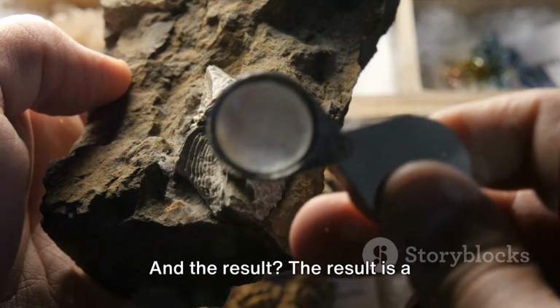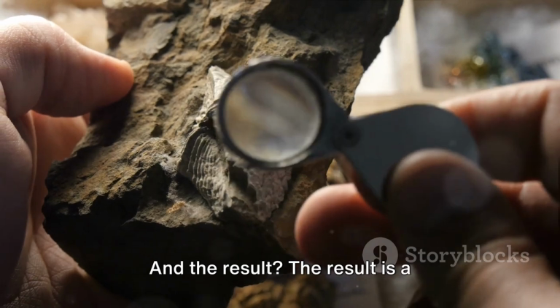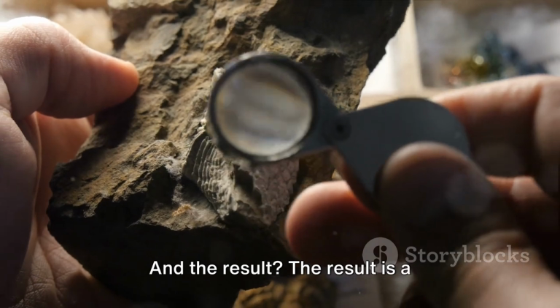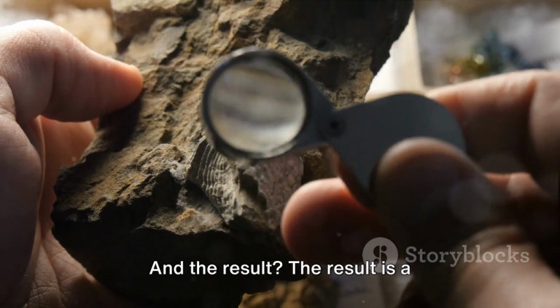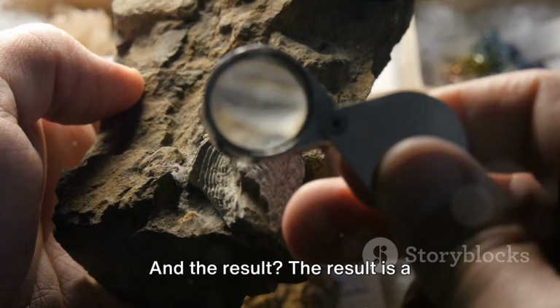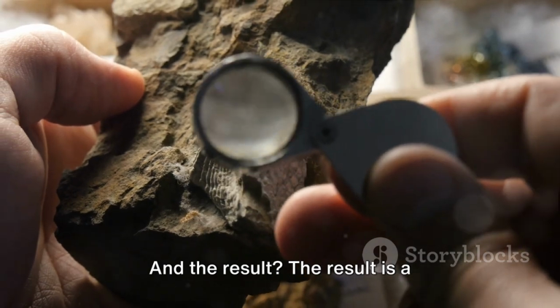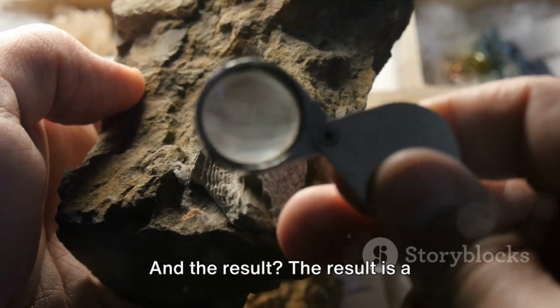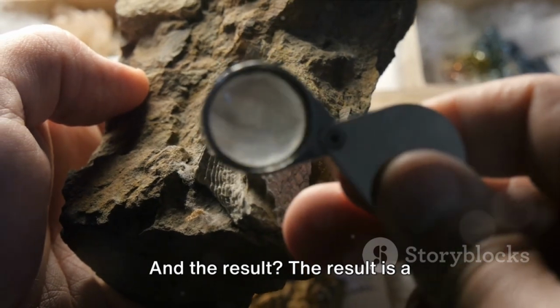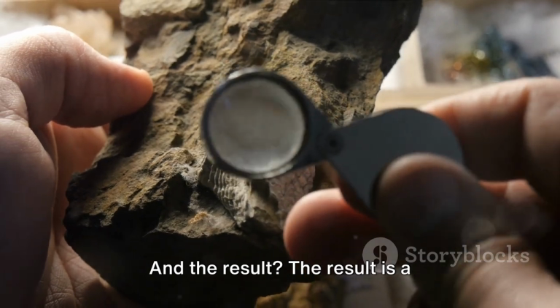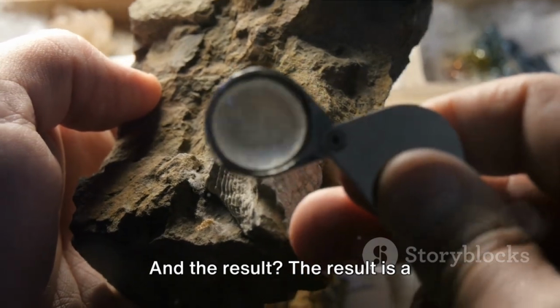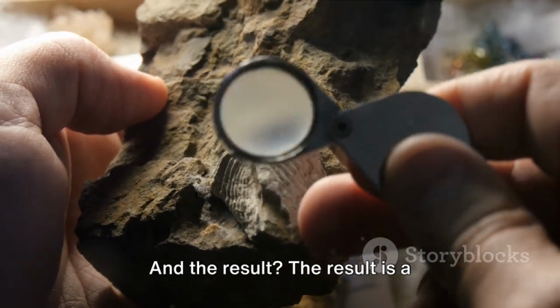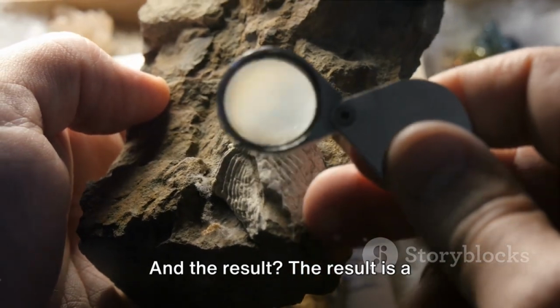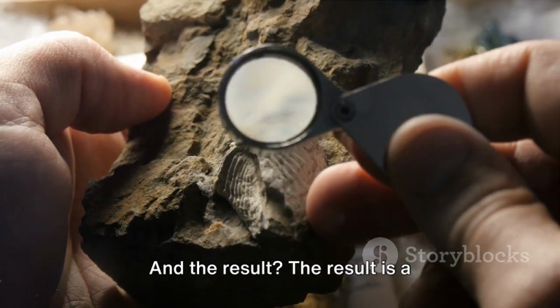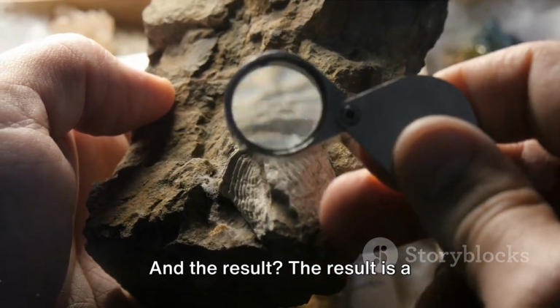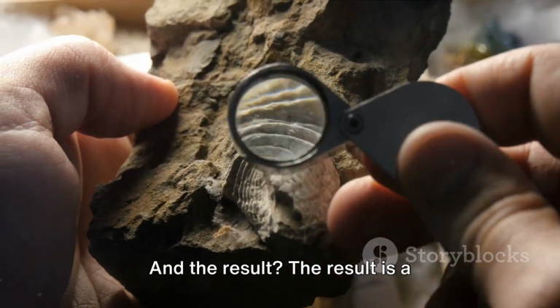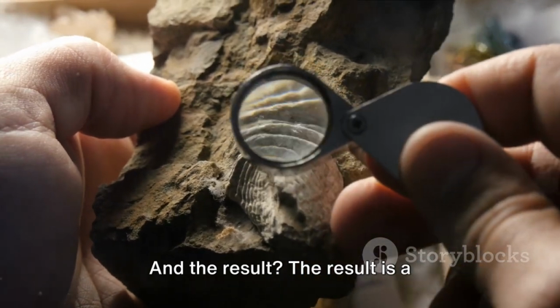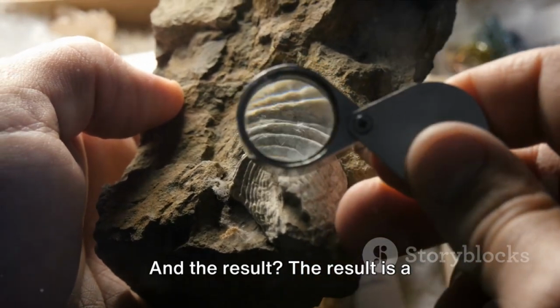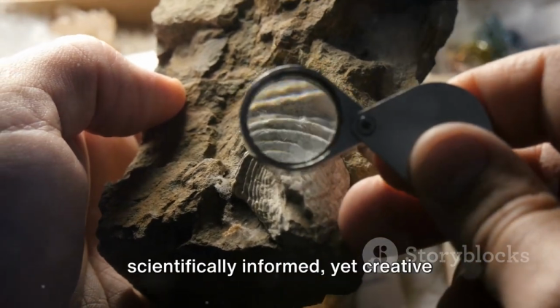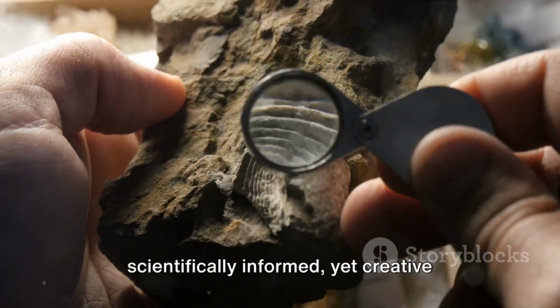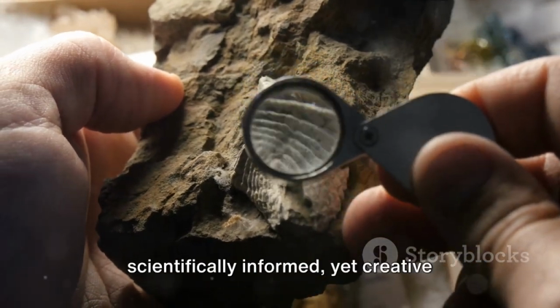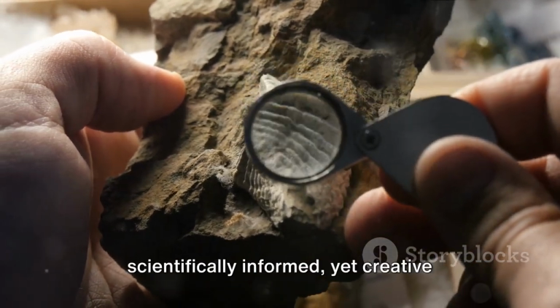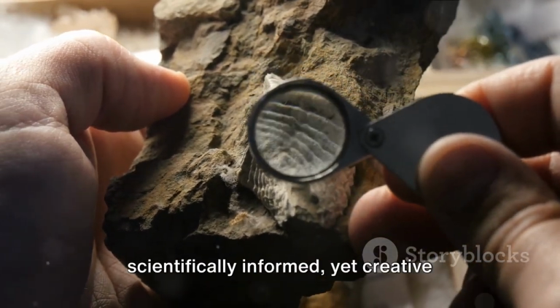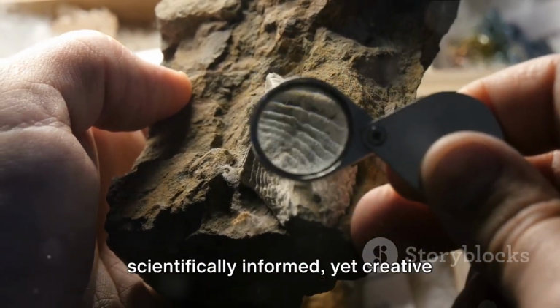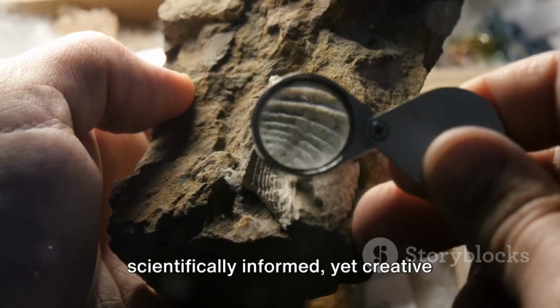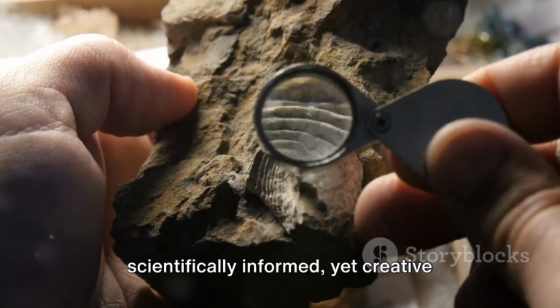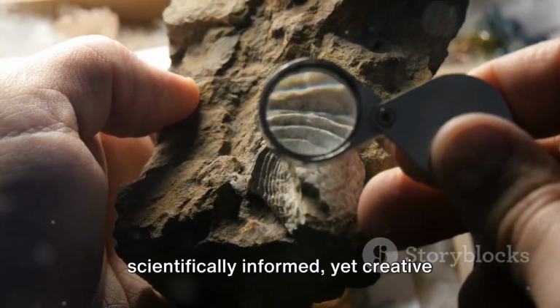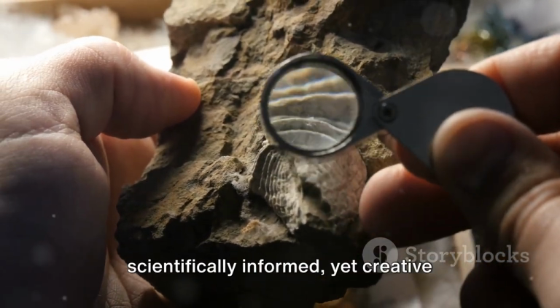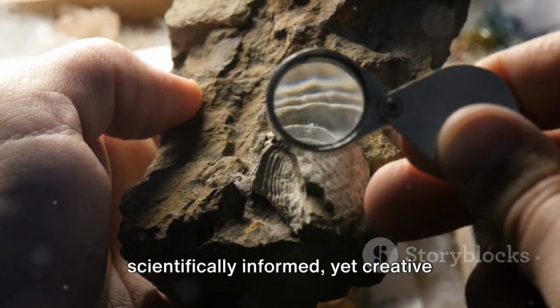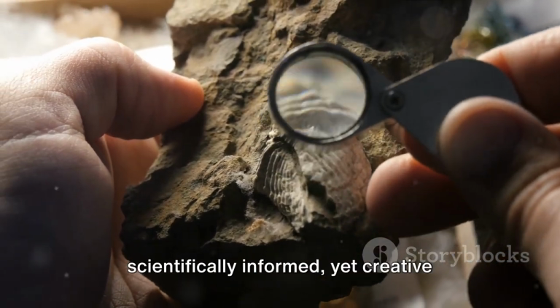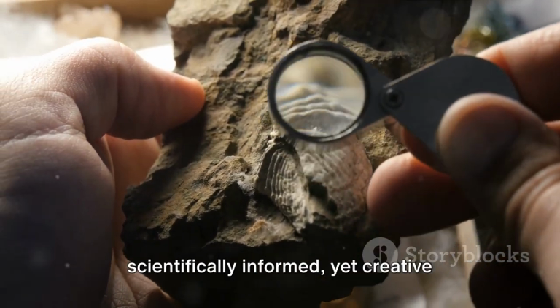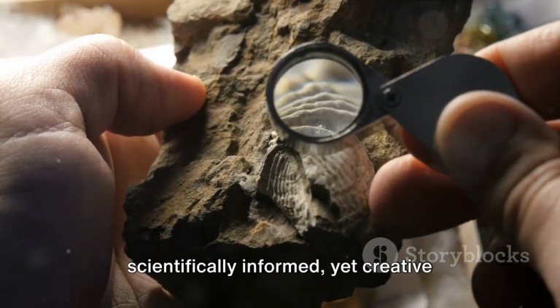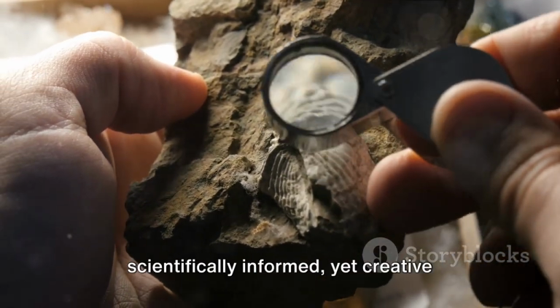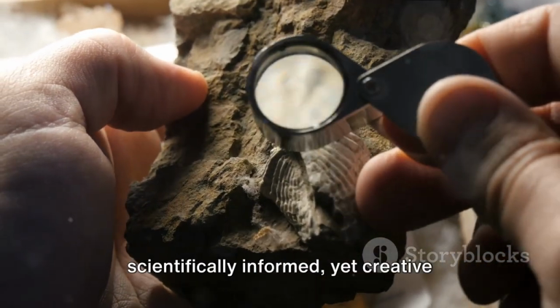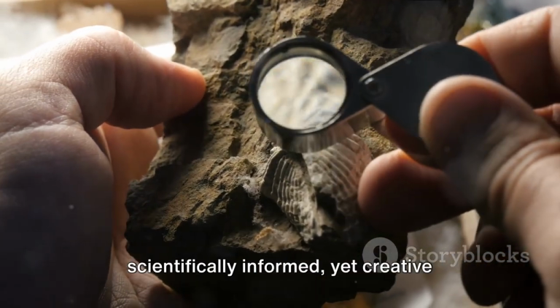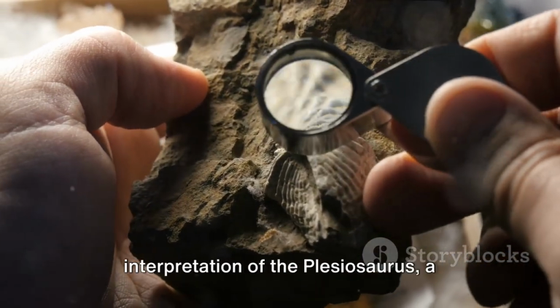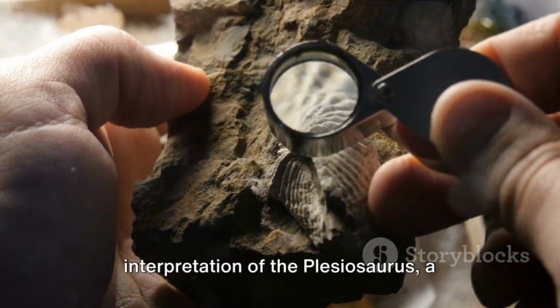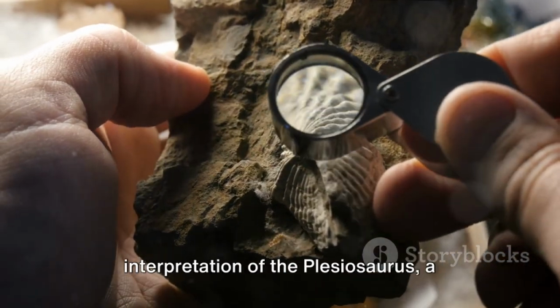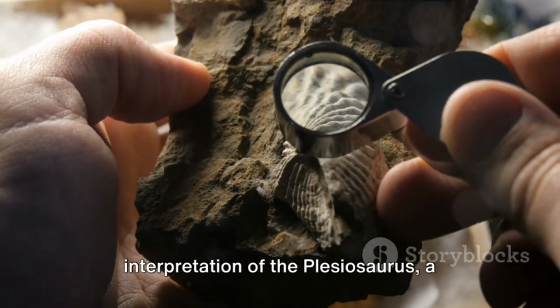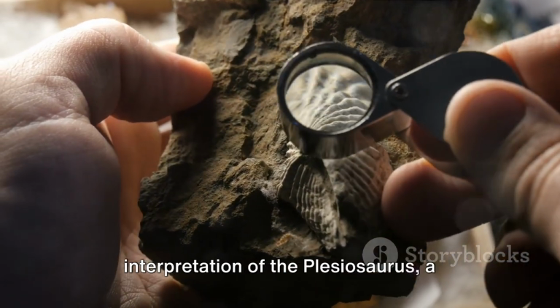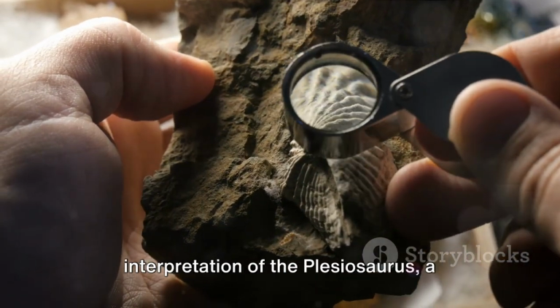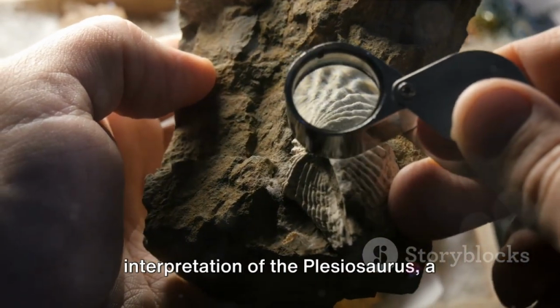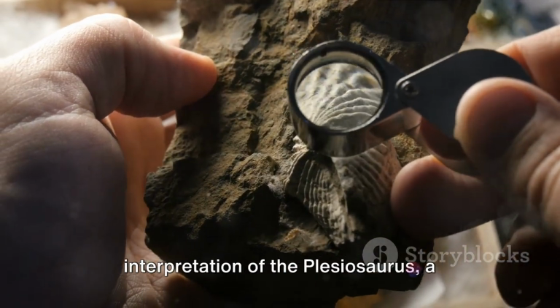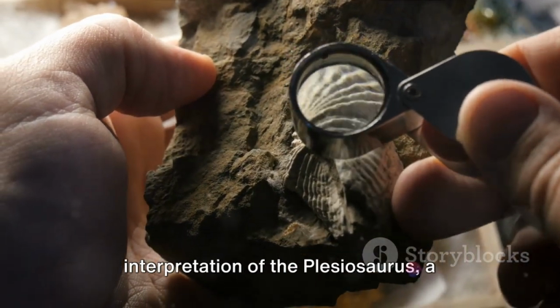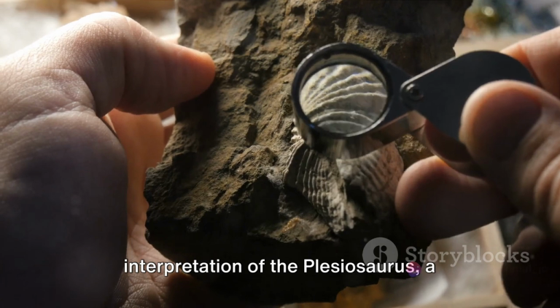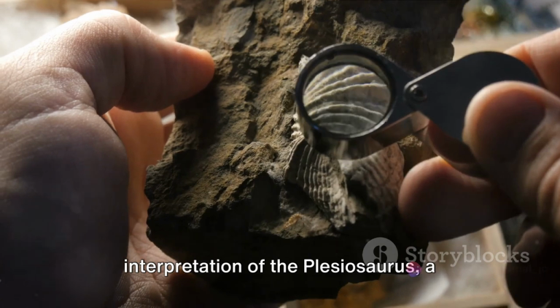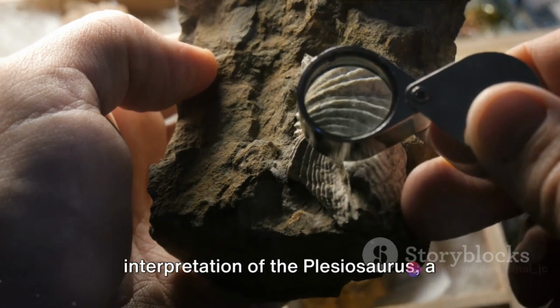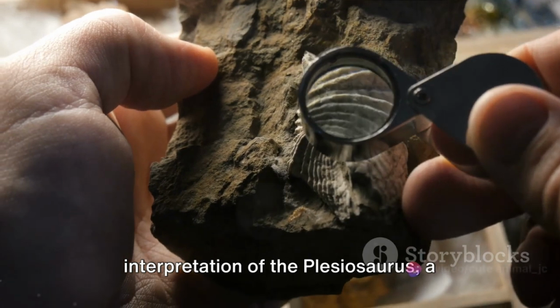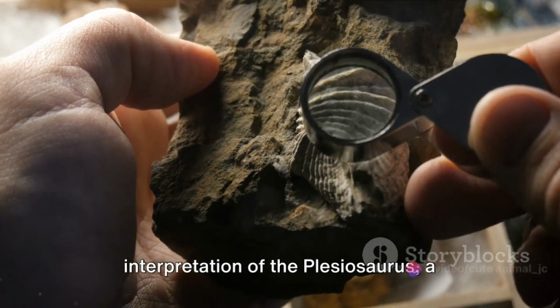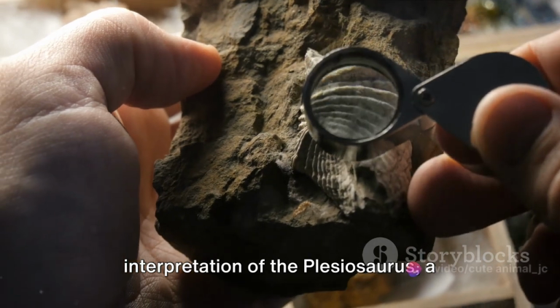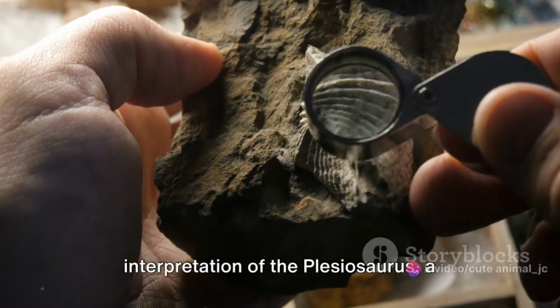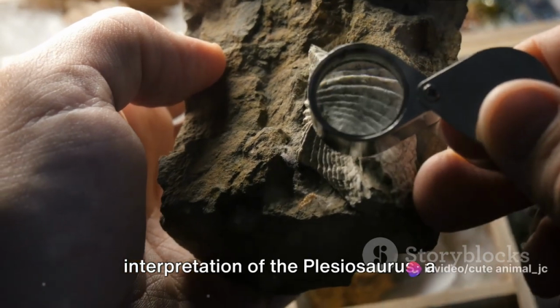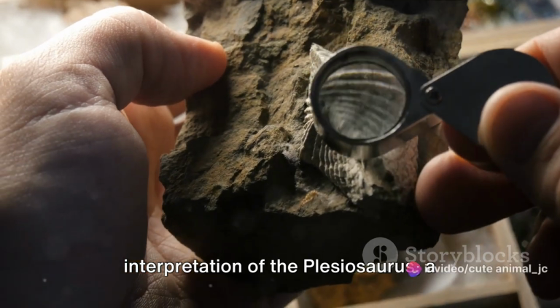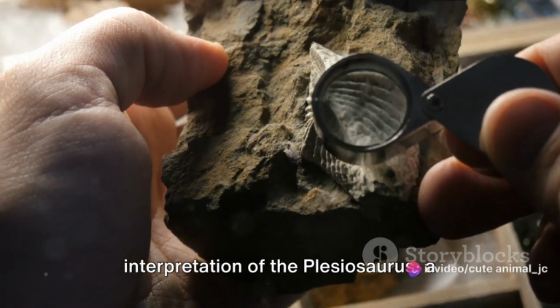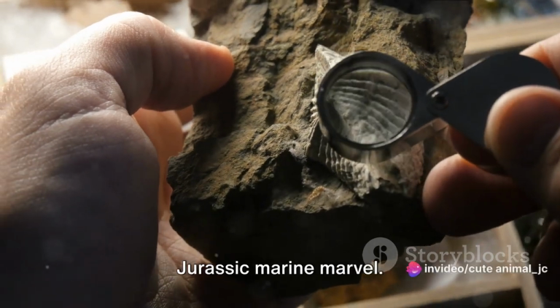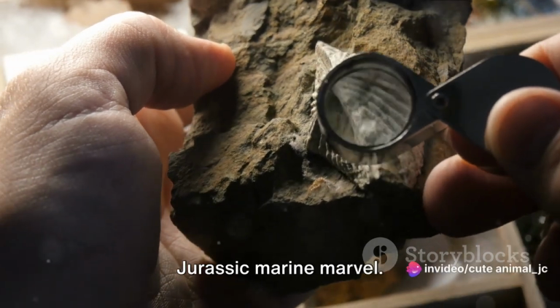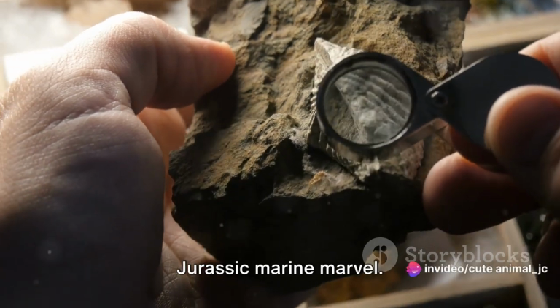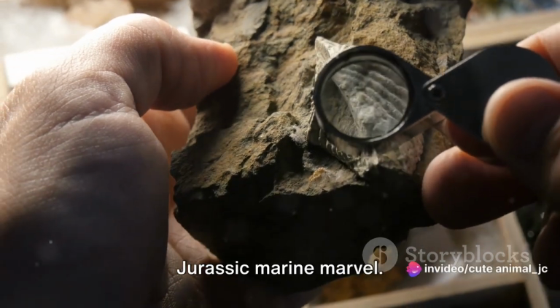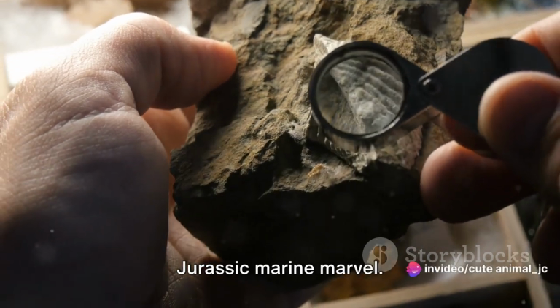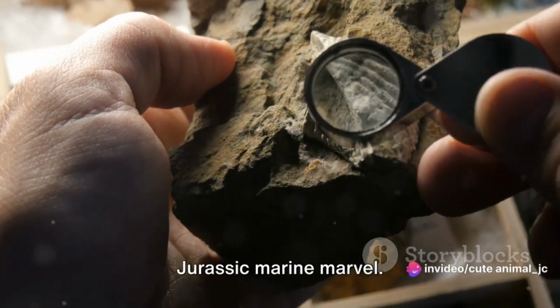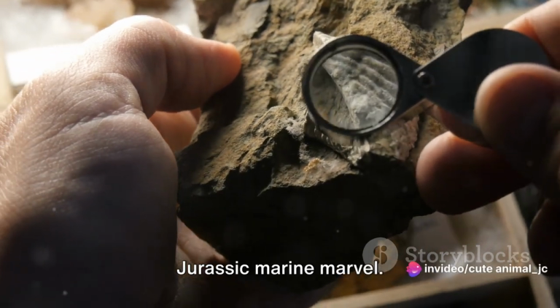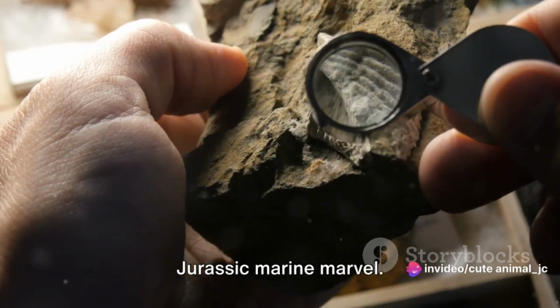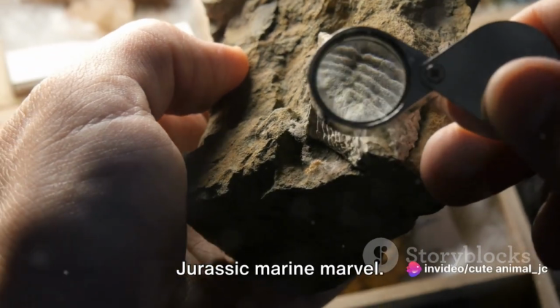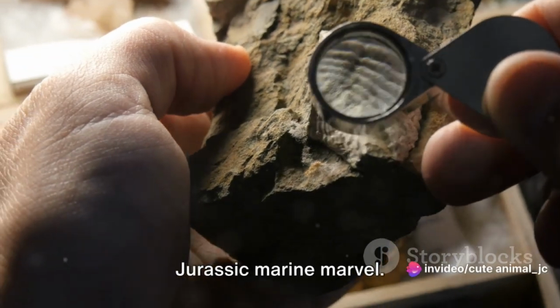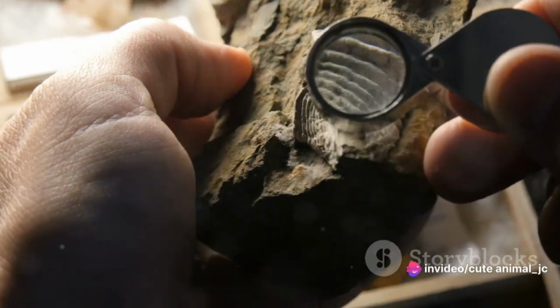And the result is a scientifically informed yet creative interpretation of the Plesiosaurus — a Jurassic marine marvel.